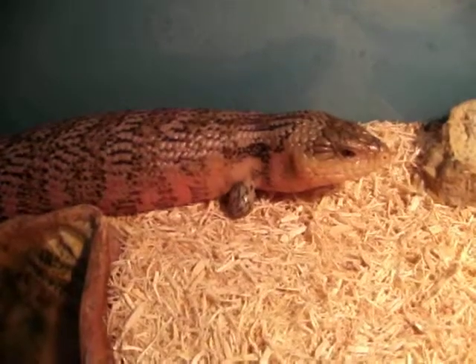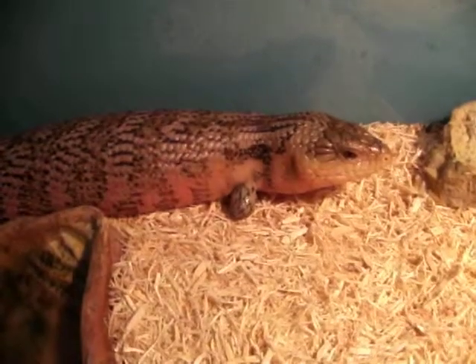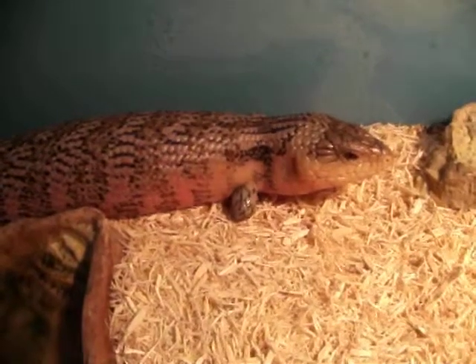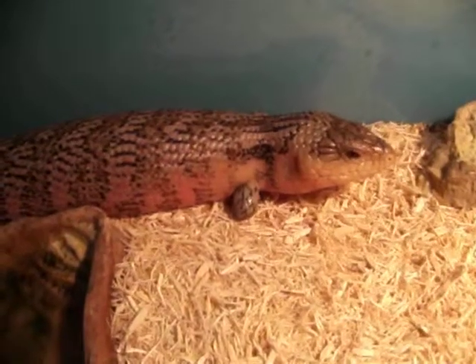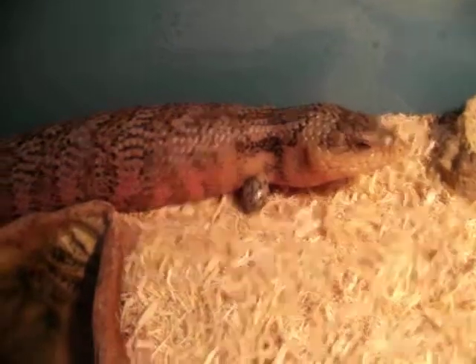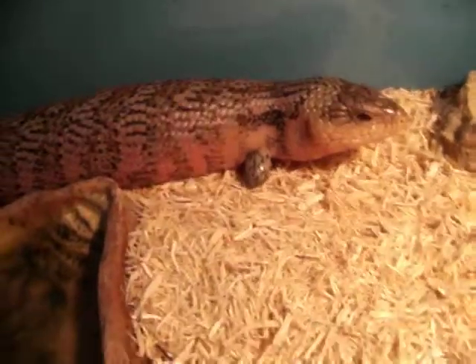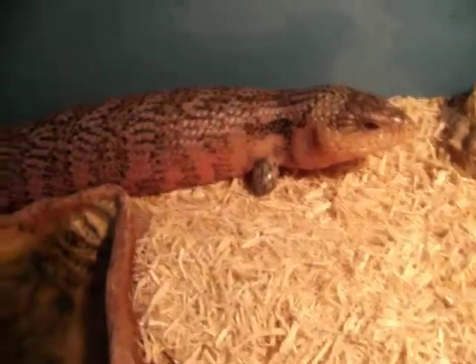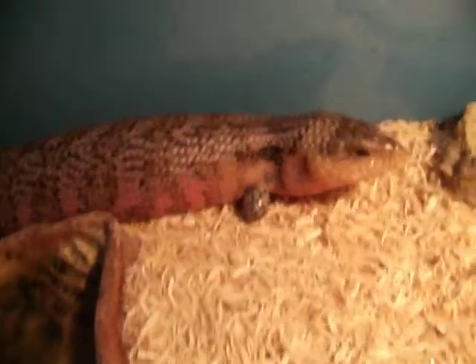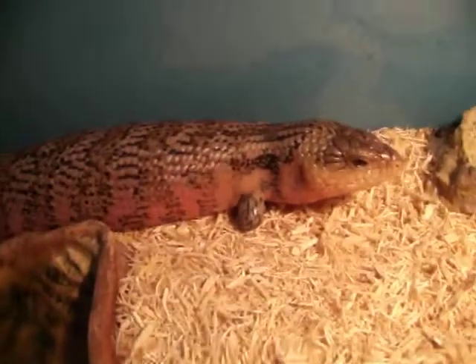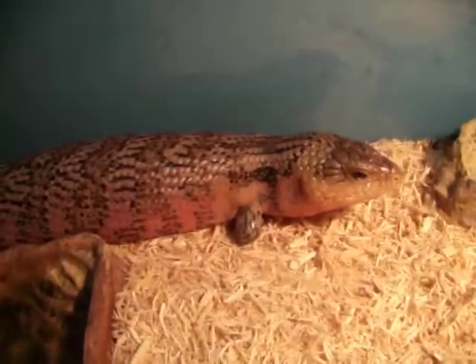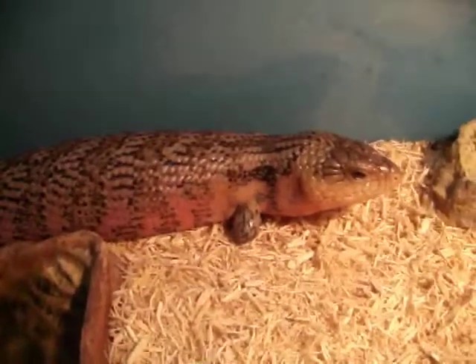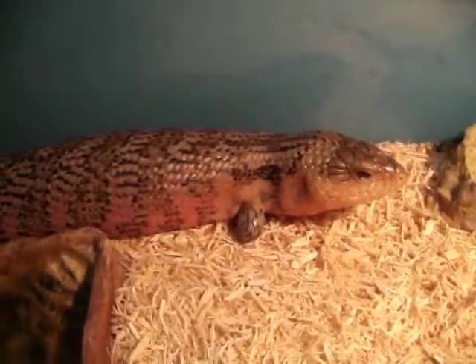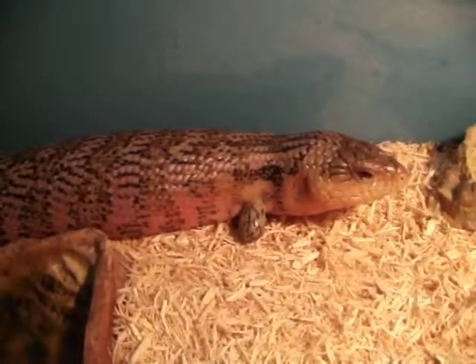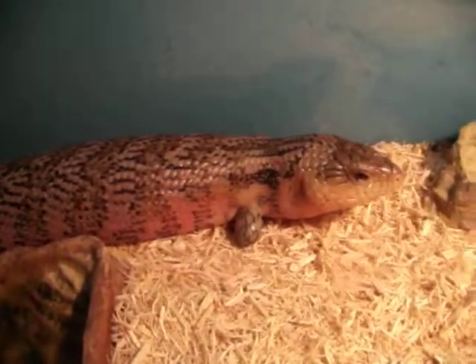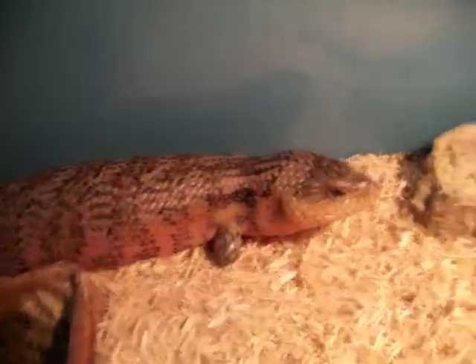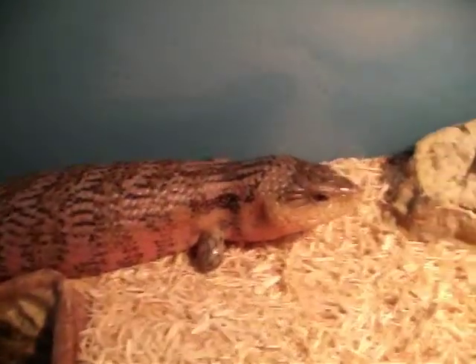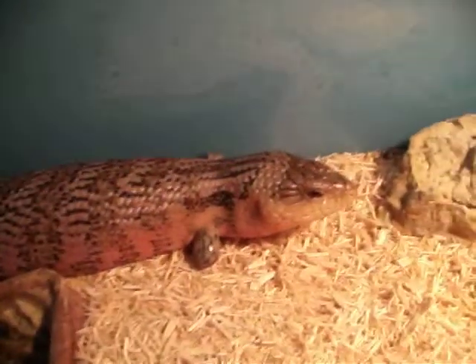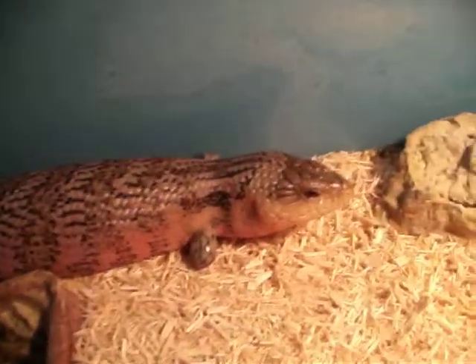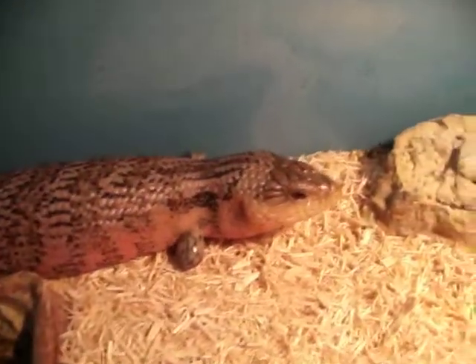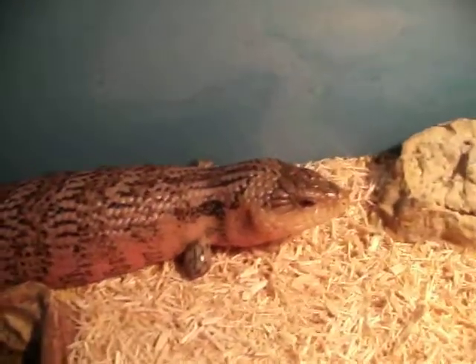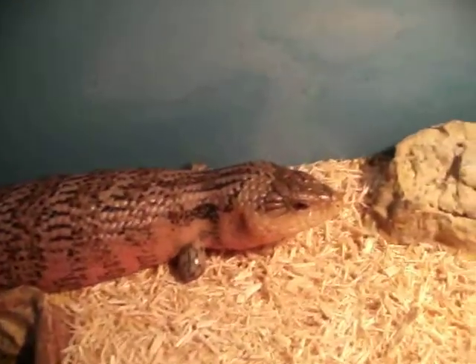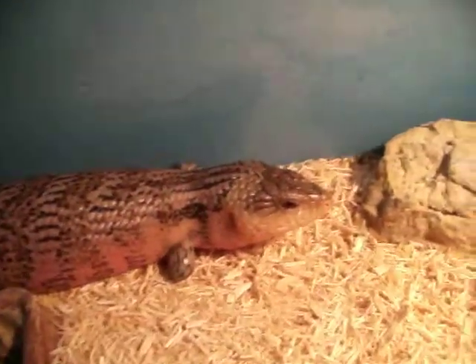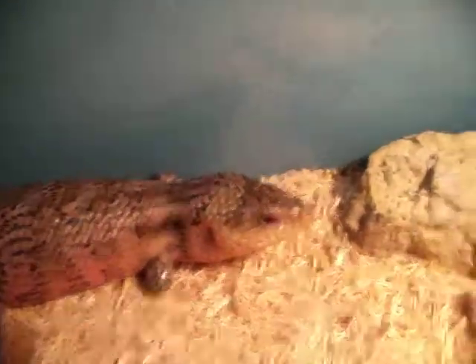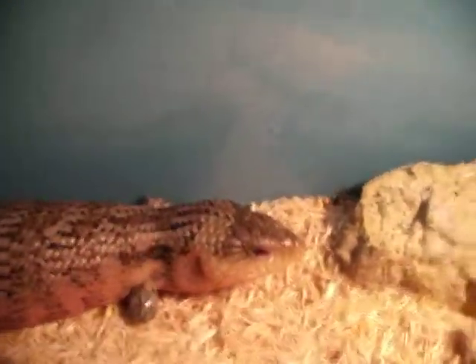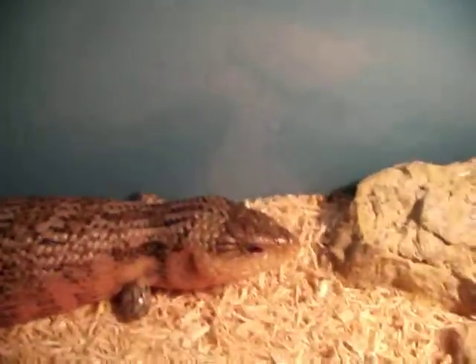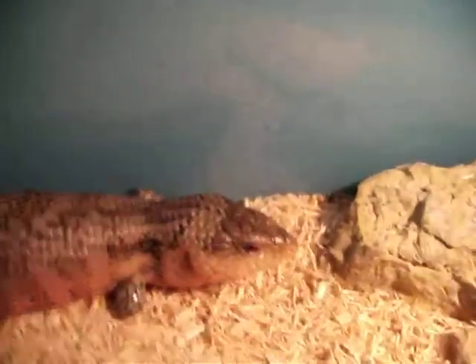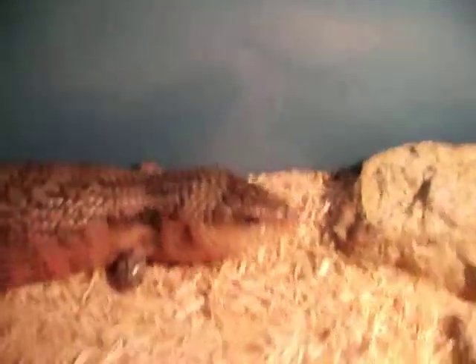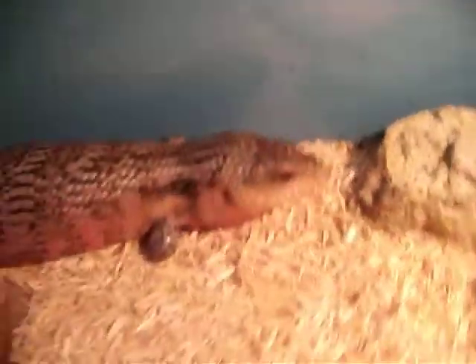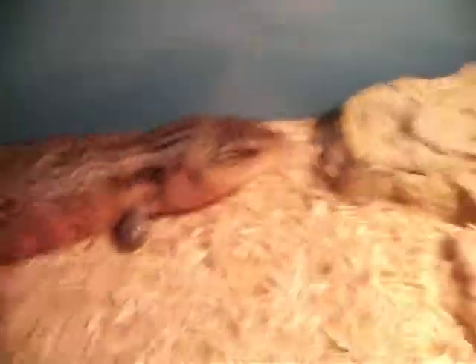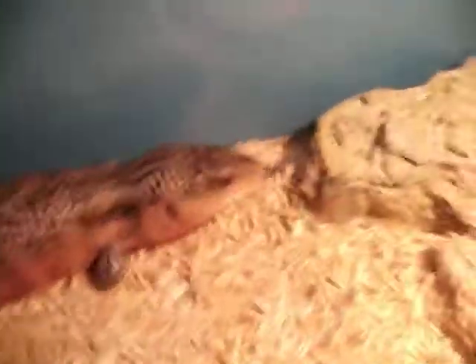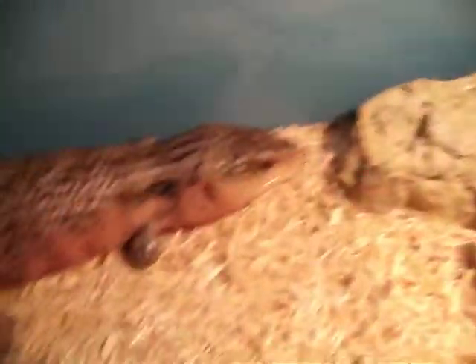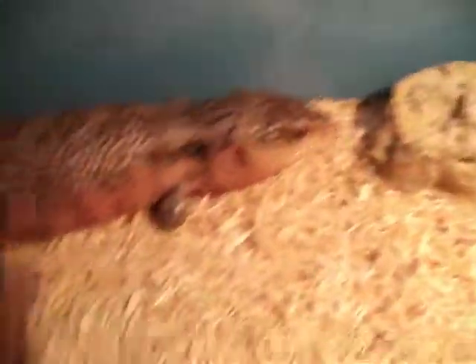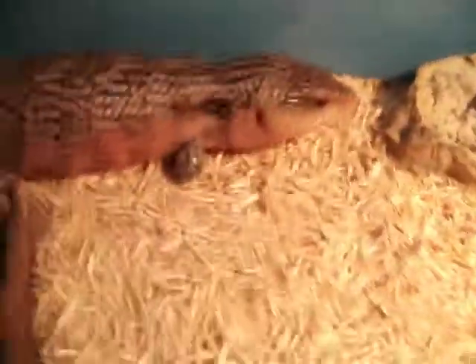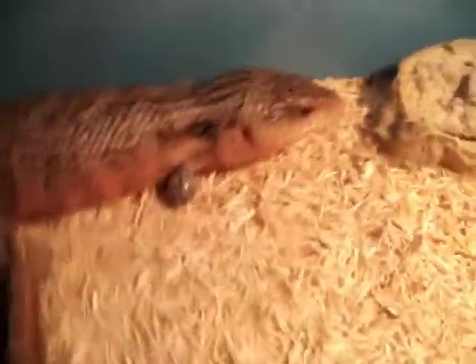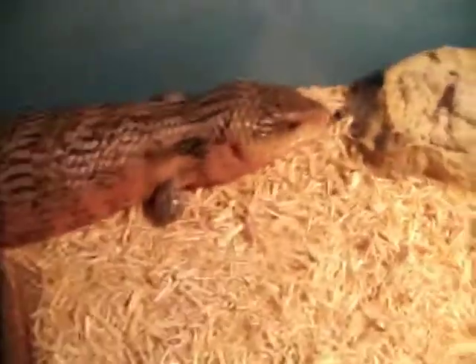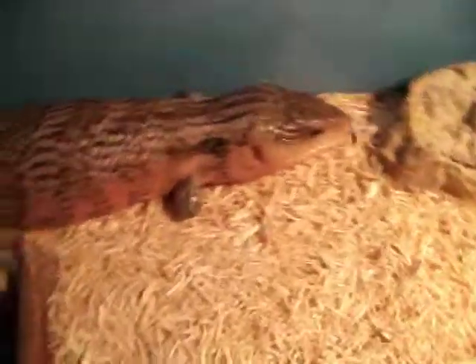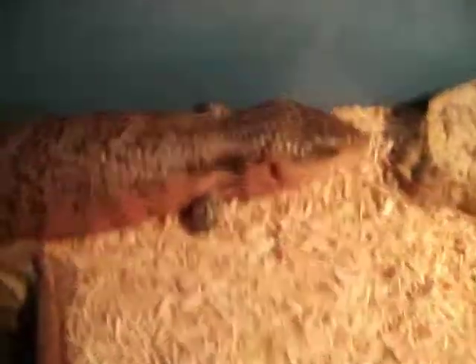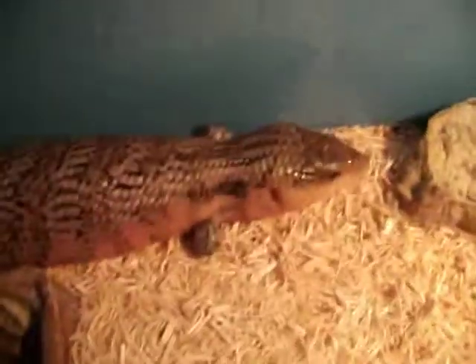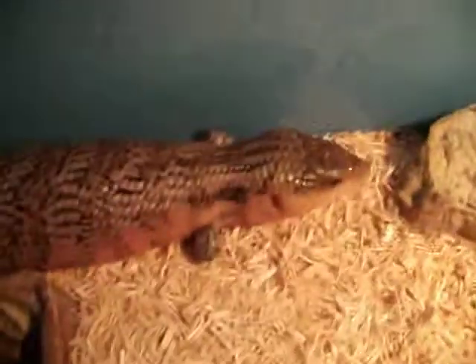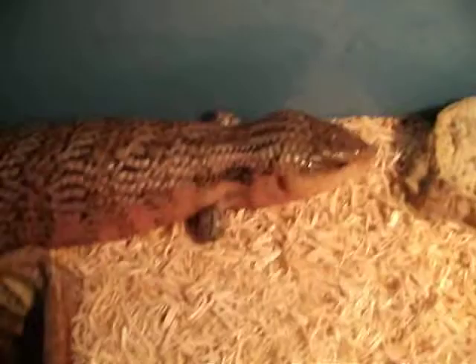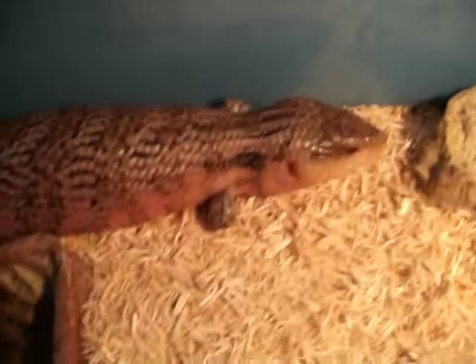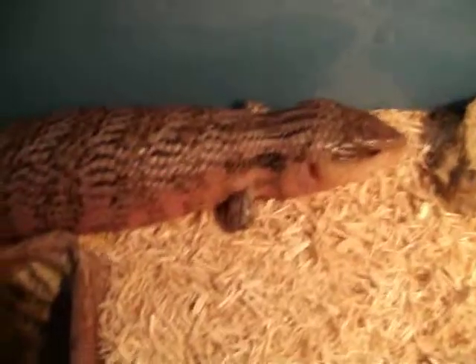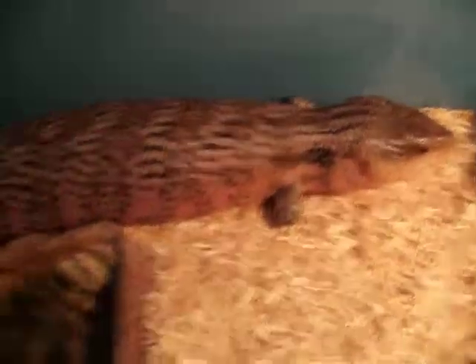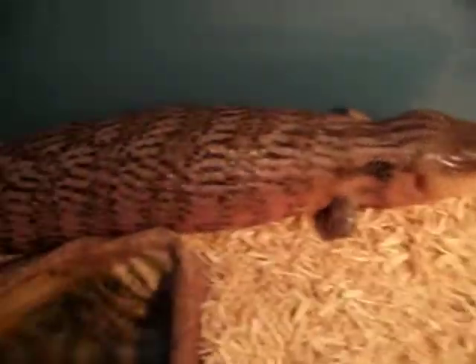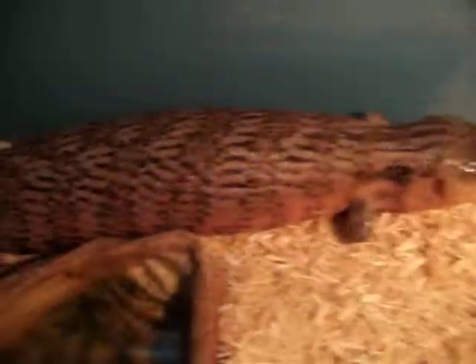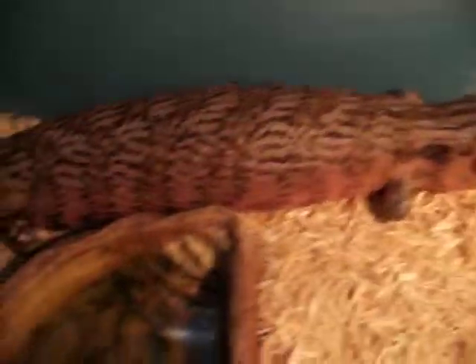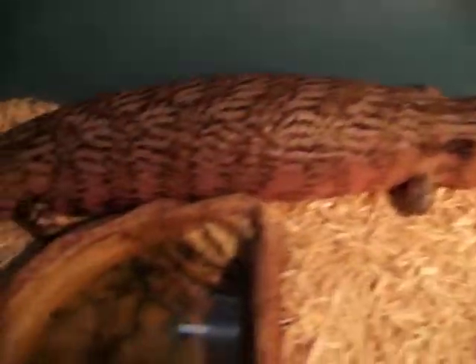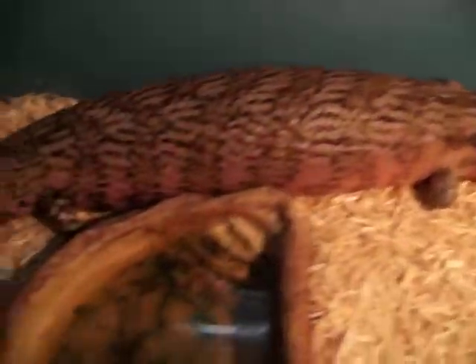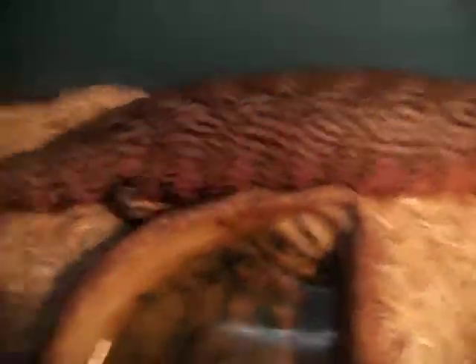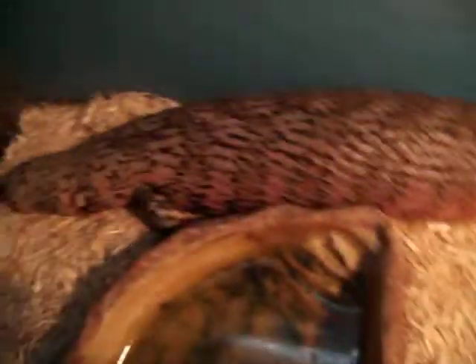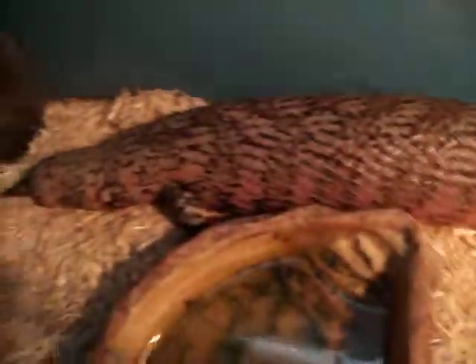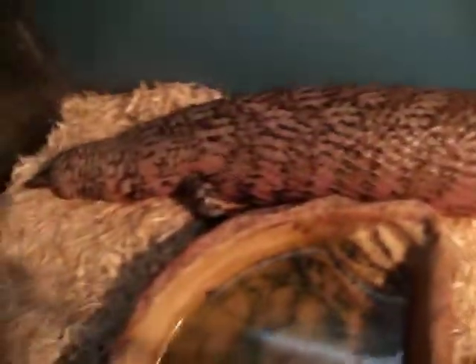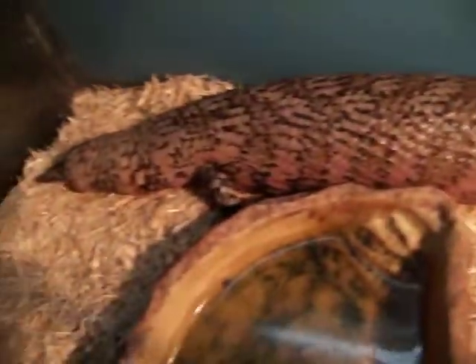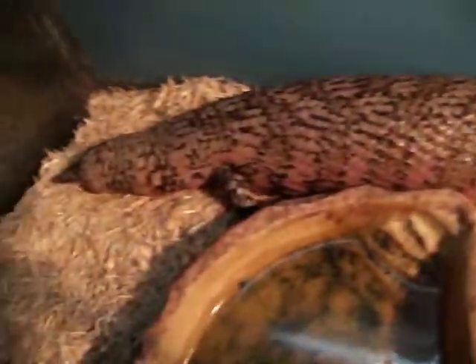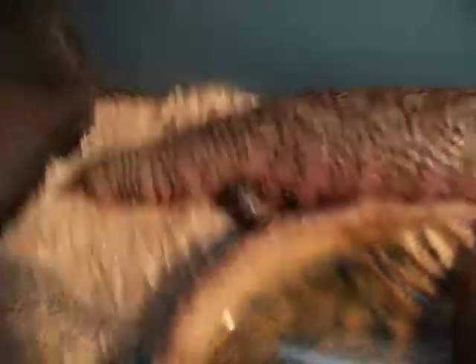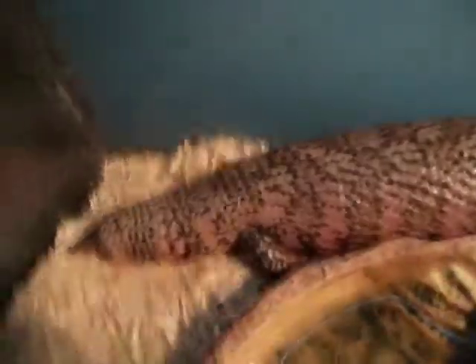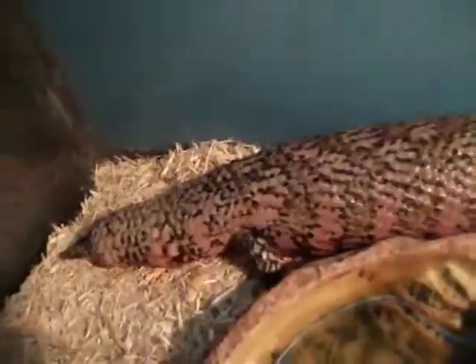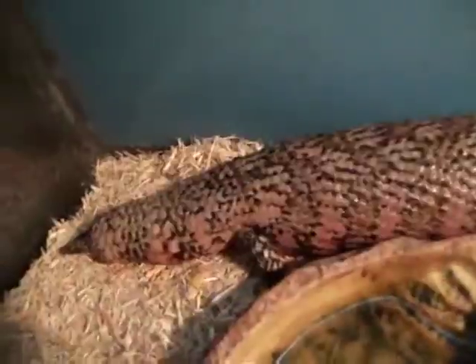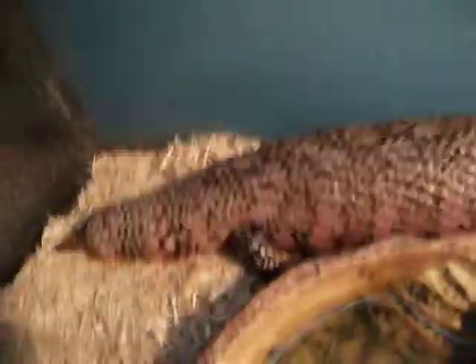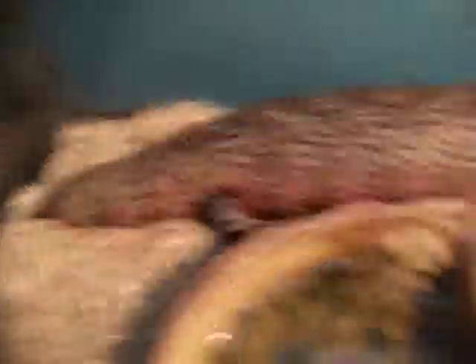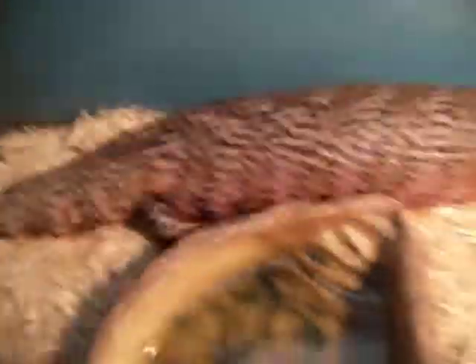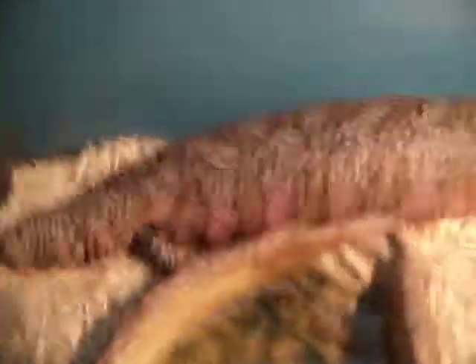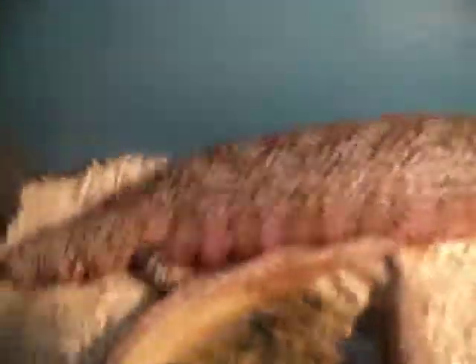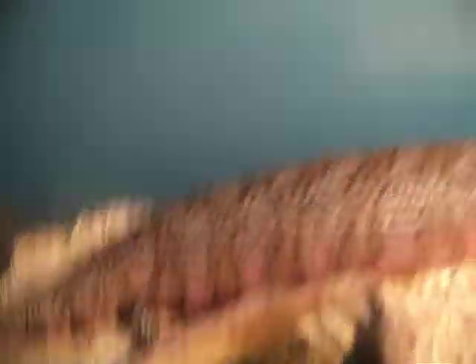Hello everybody. I just did a video on my blue tongue skink shedding. I just finished him up, and there he is.